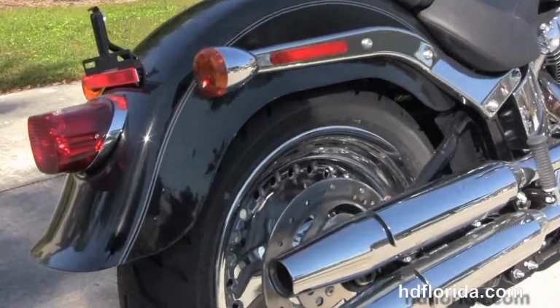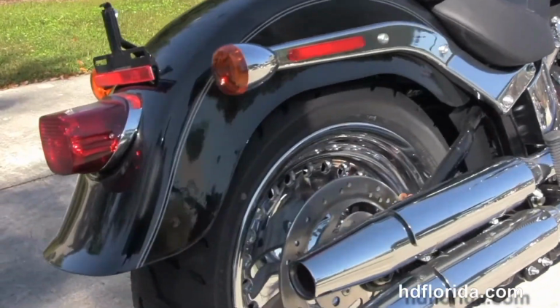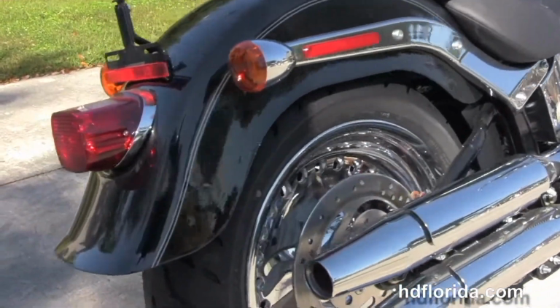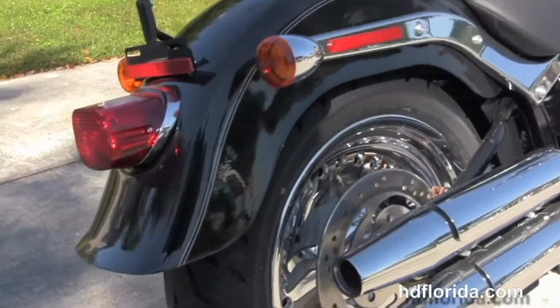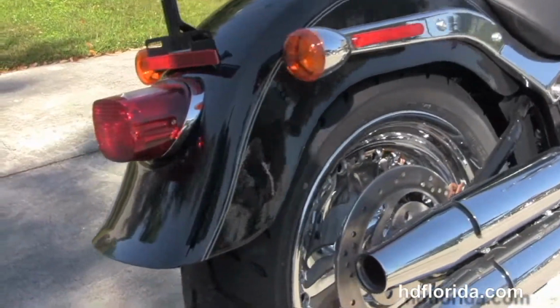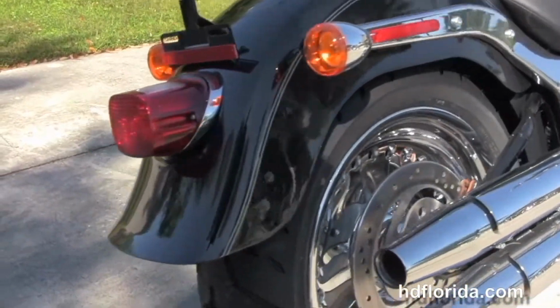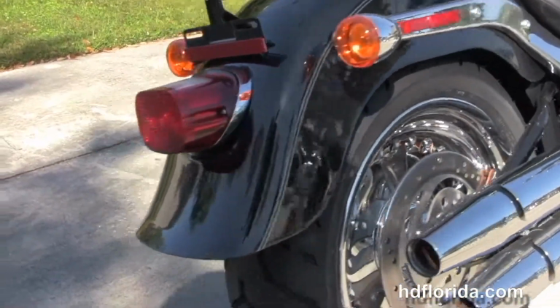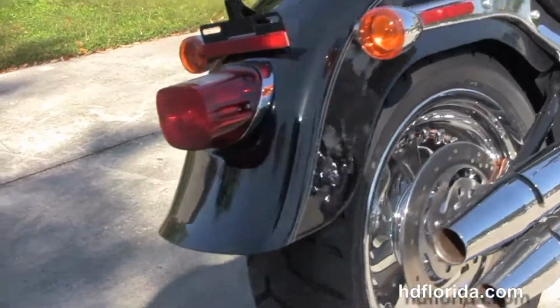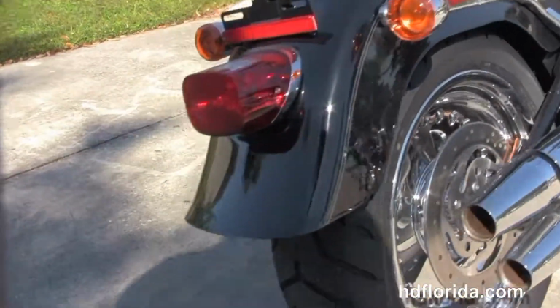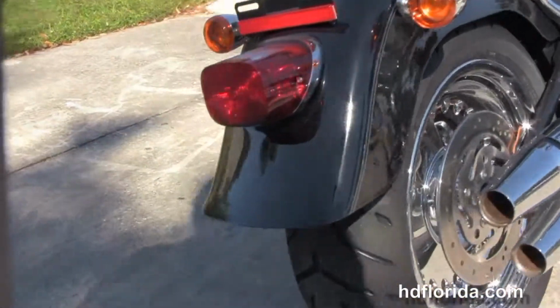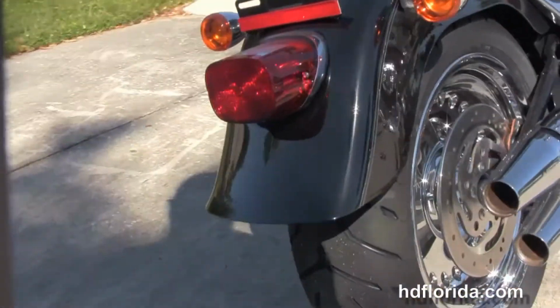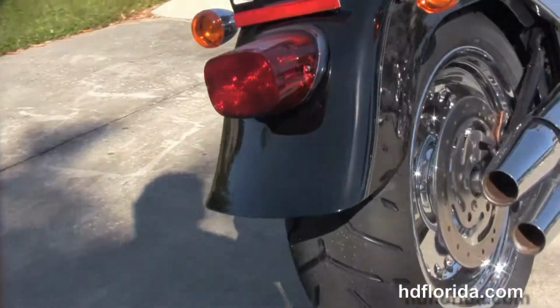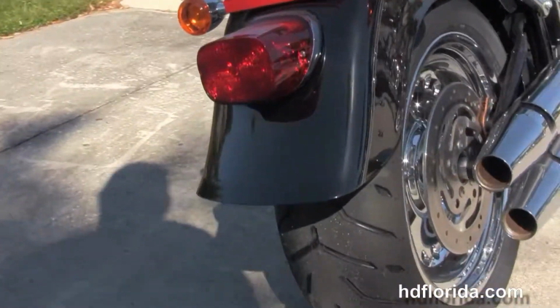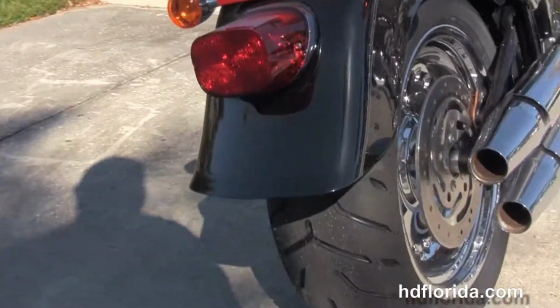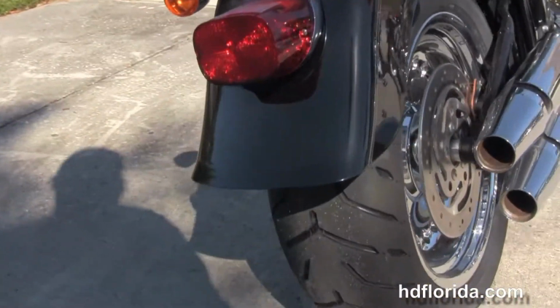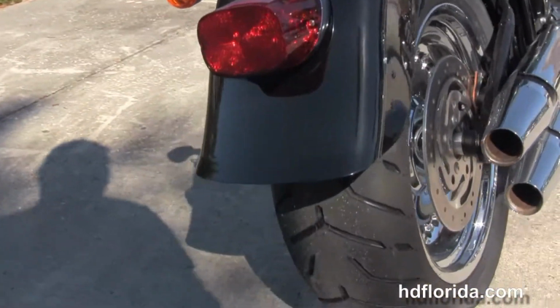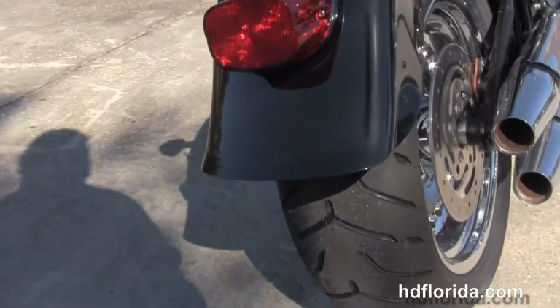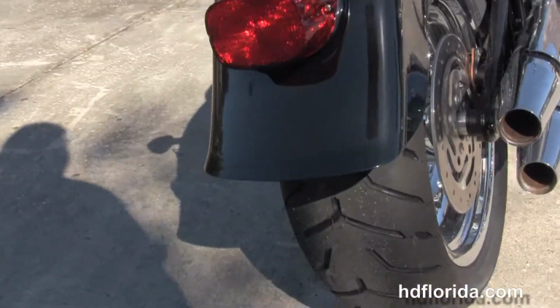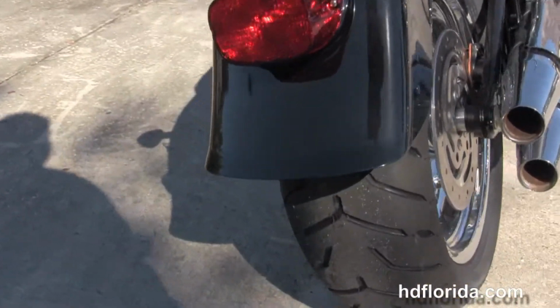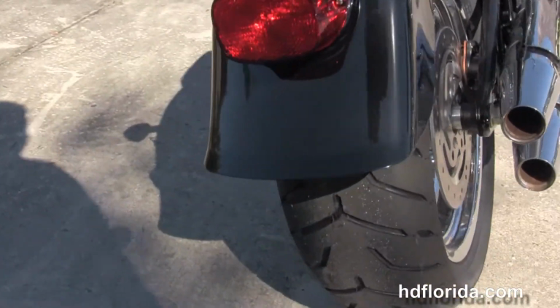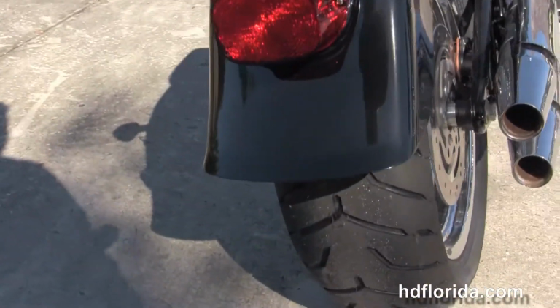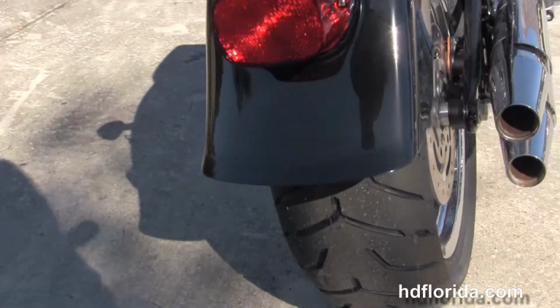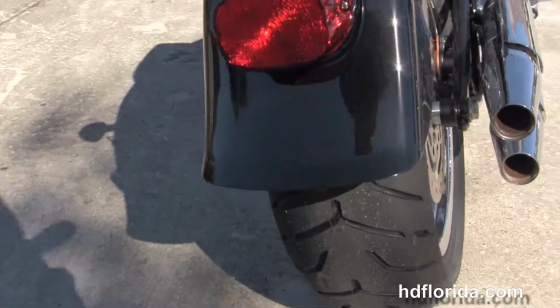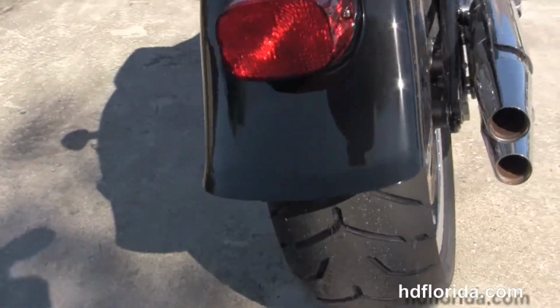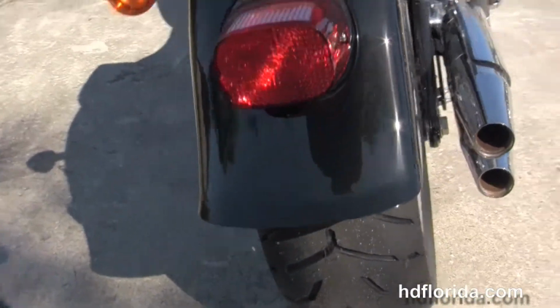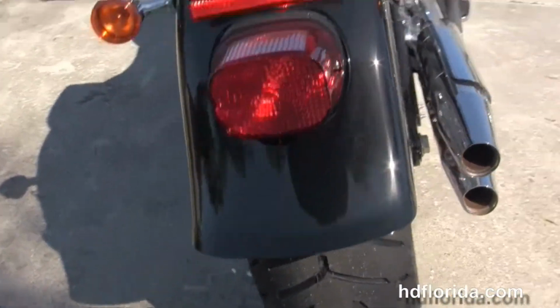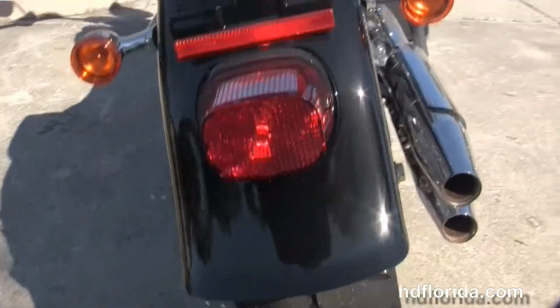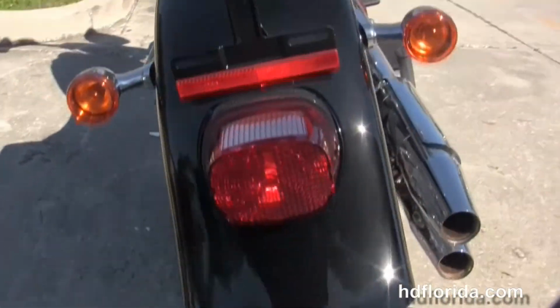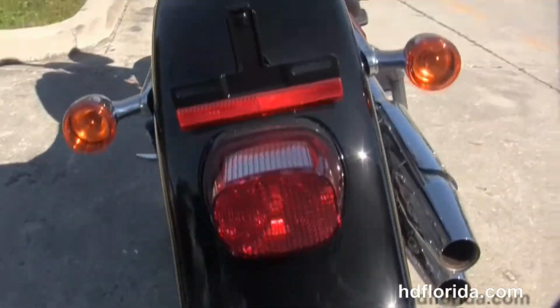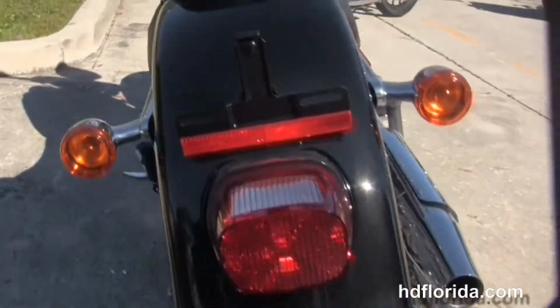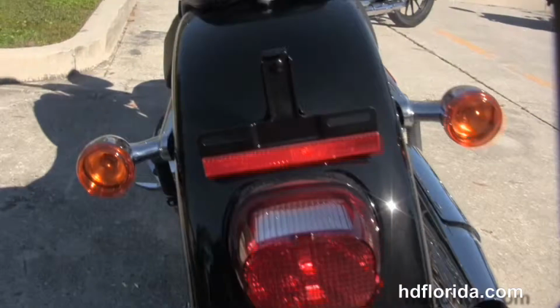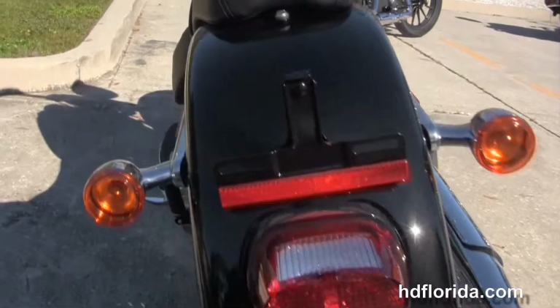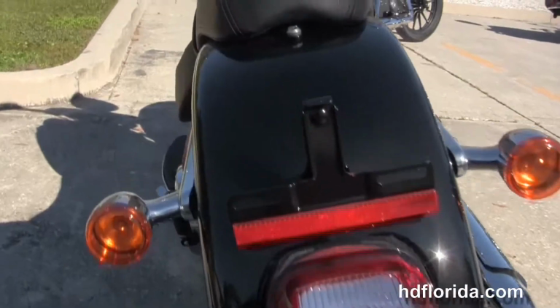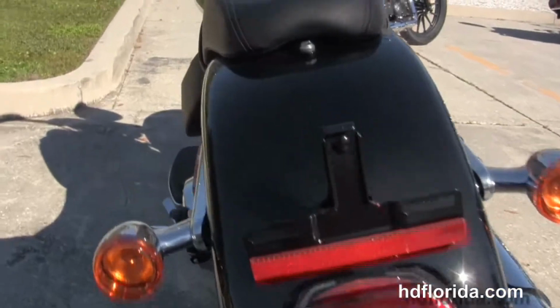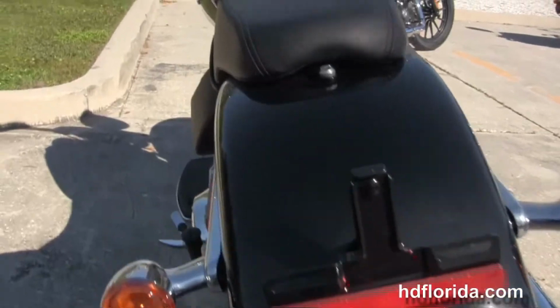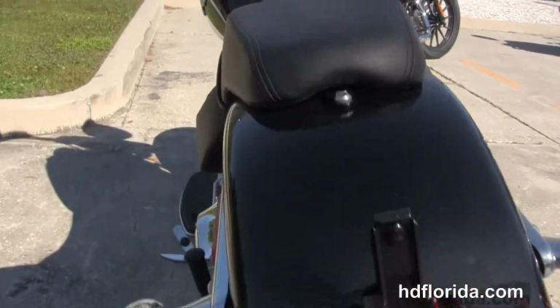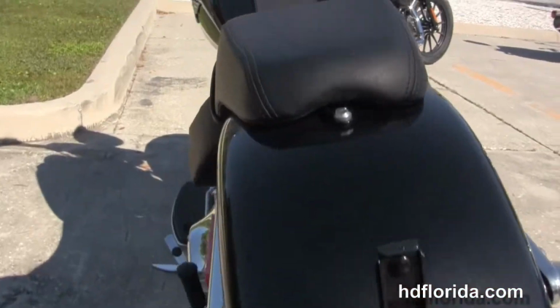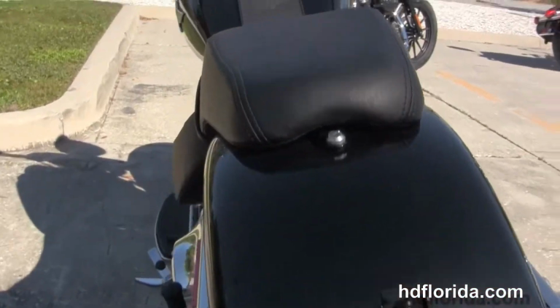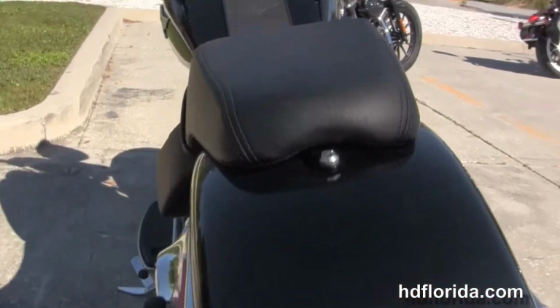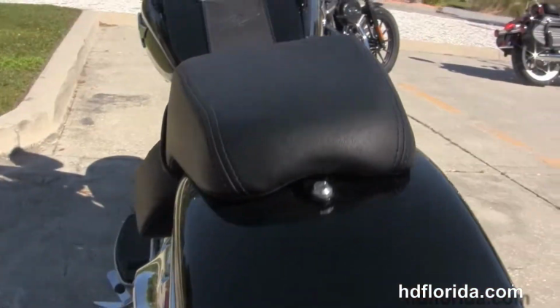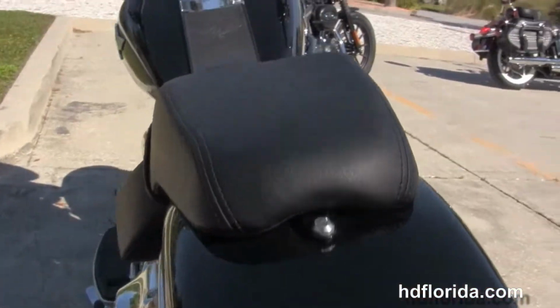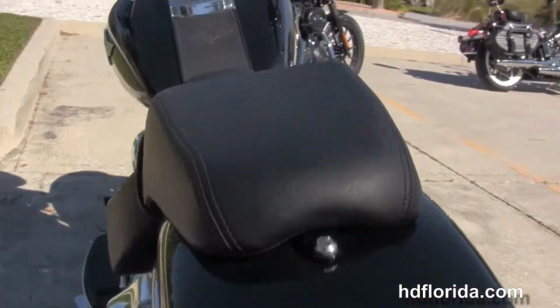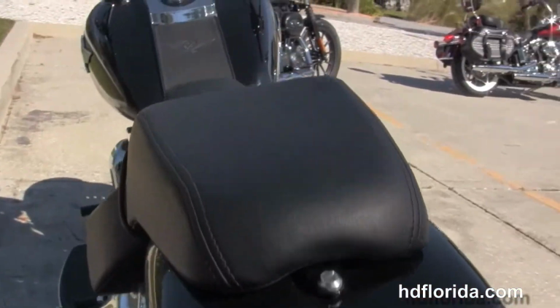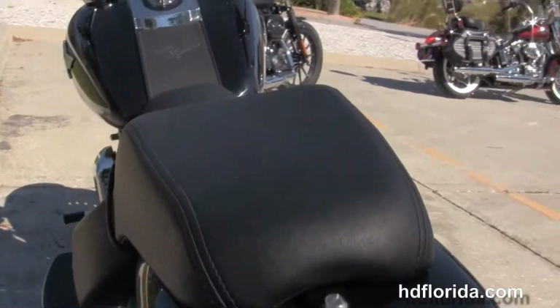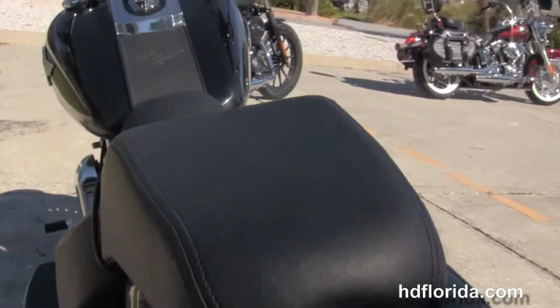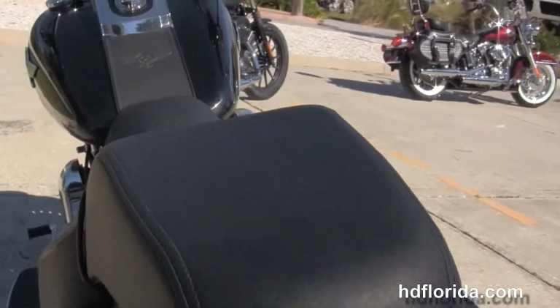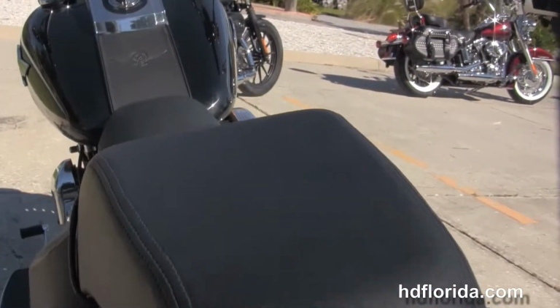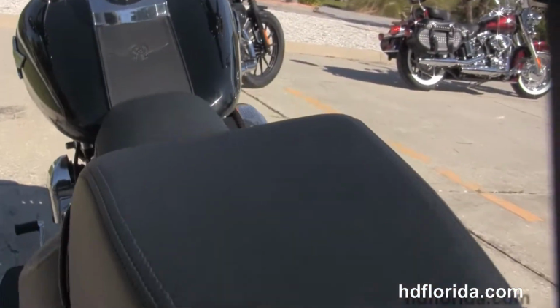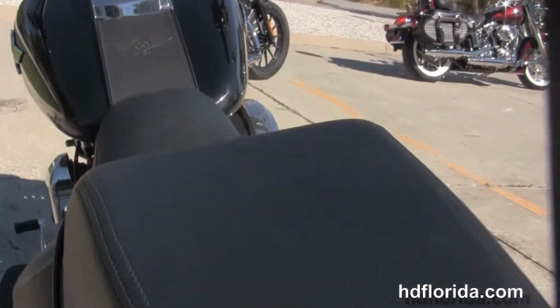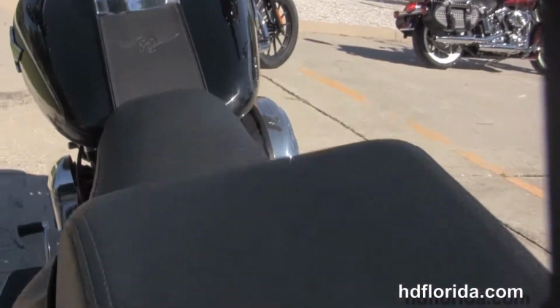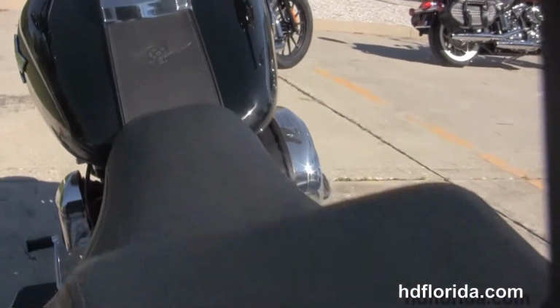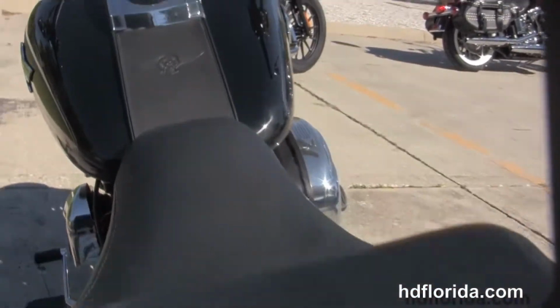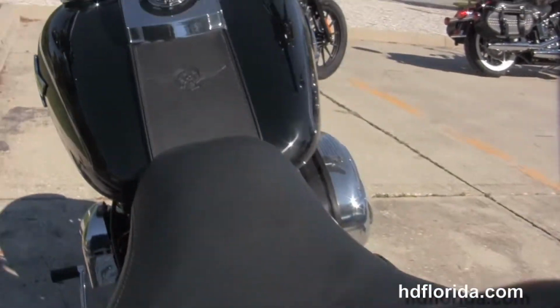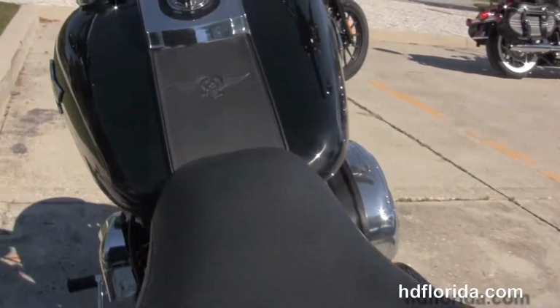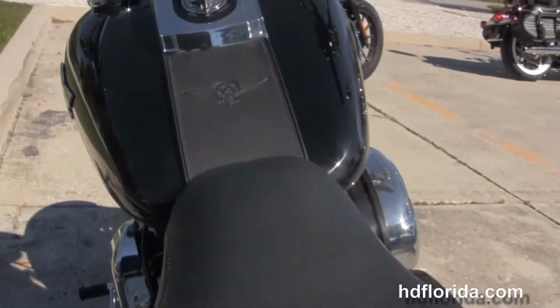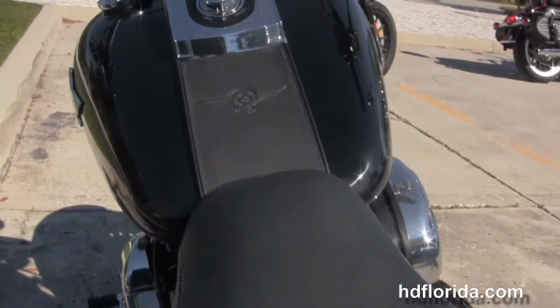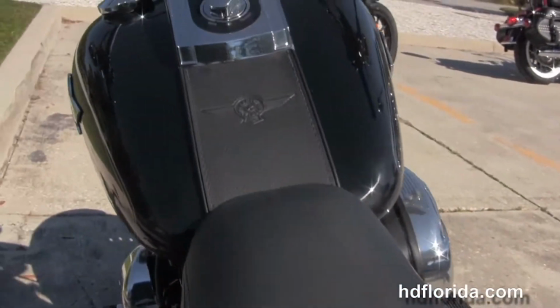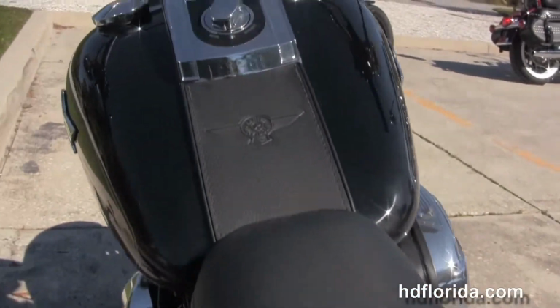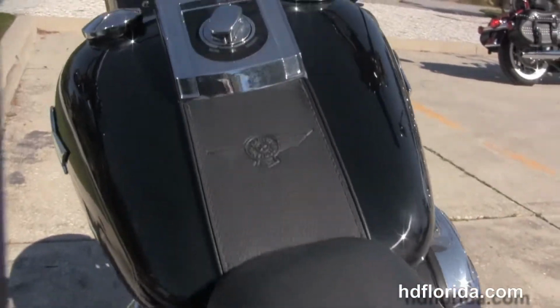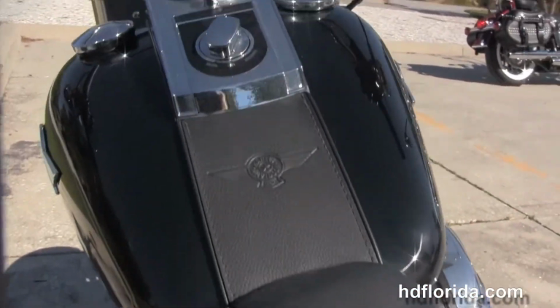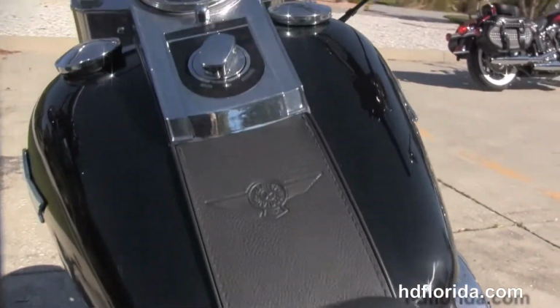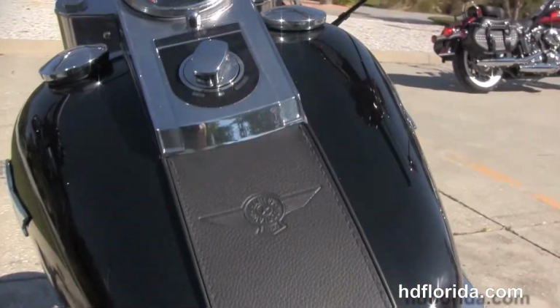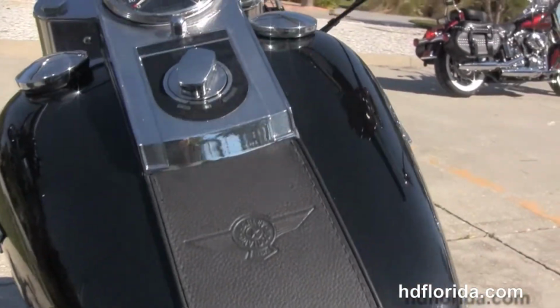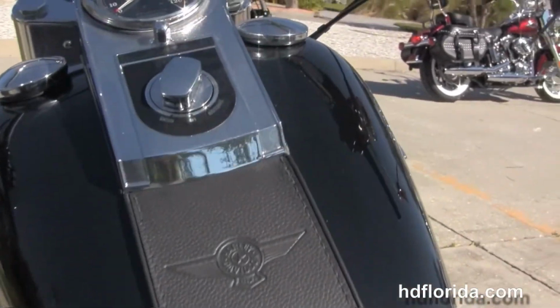Chrome oil tank and all chrome oil lines. Shotgun style exhaust. That classic Fatboy wide rear fender and the 2 piece 2-up seat.